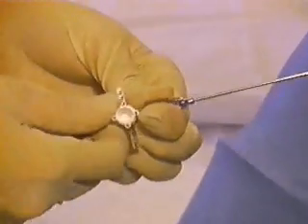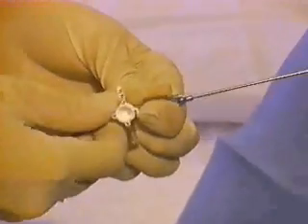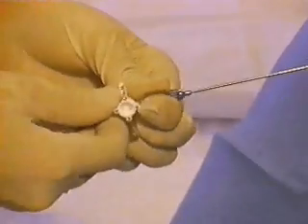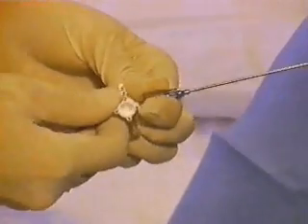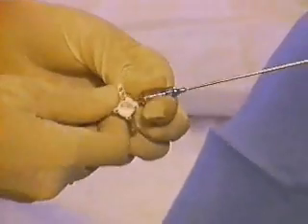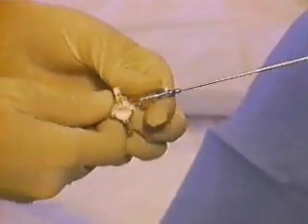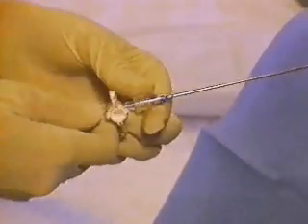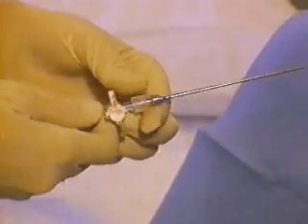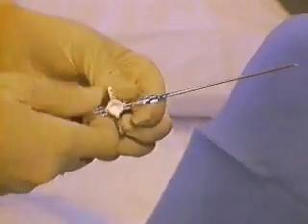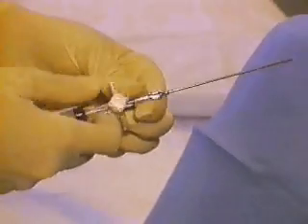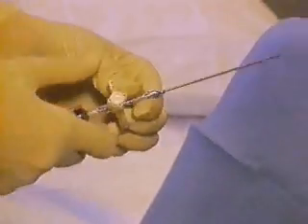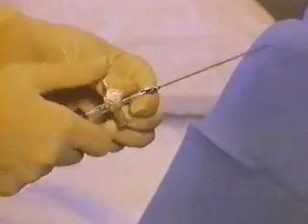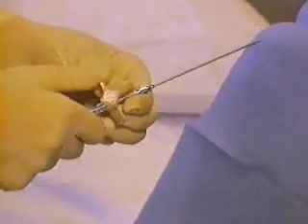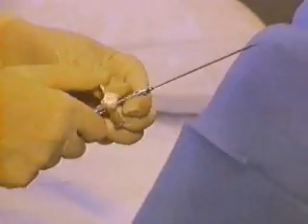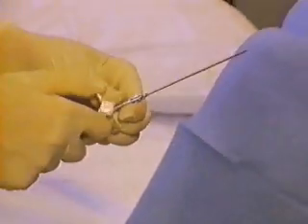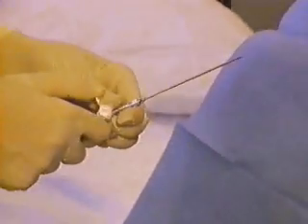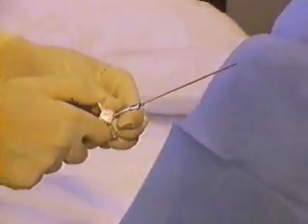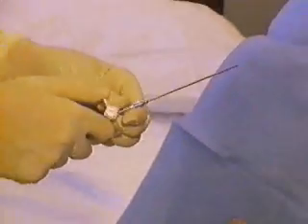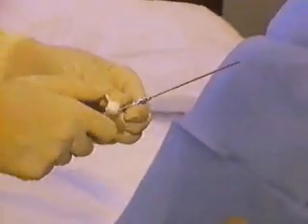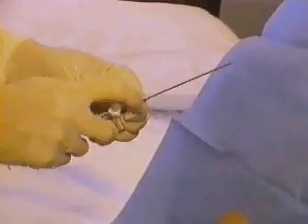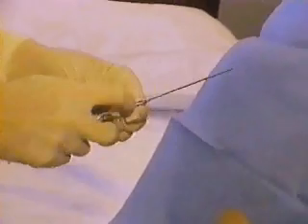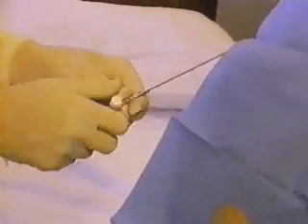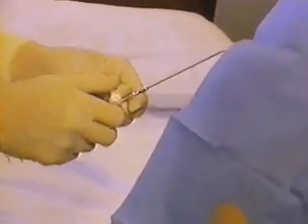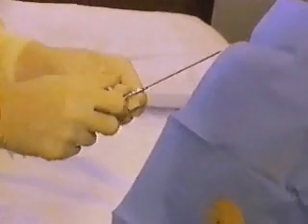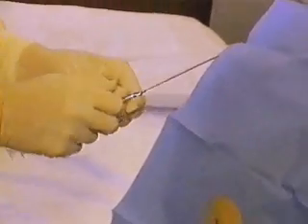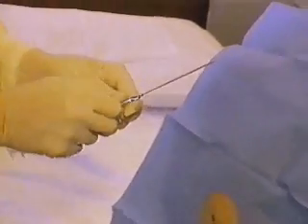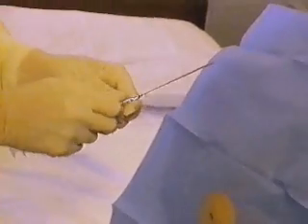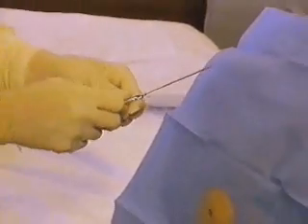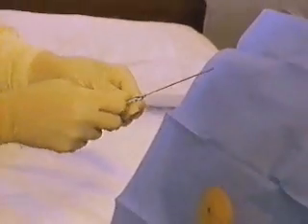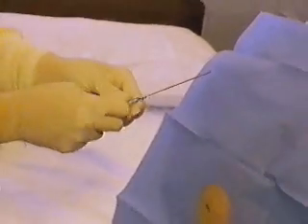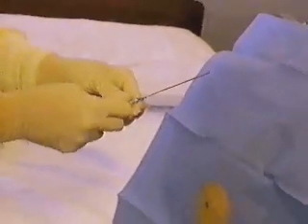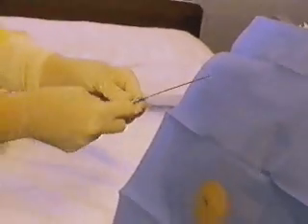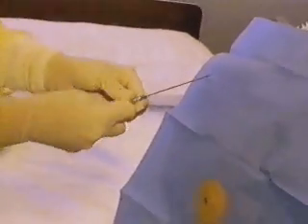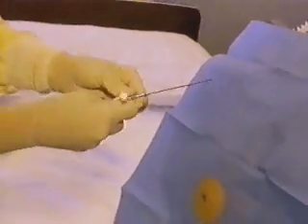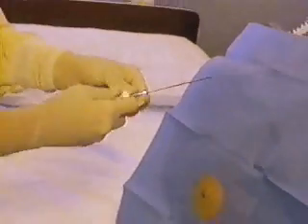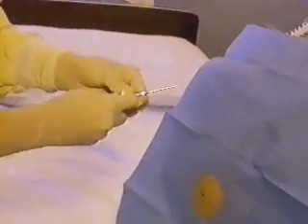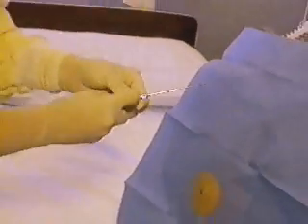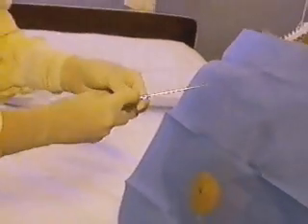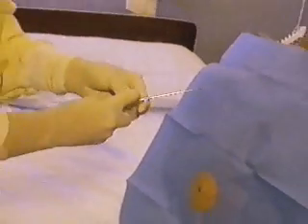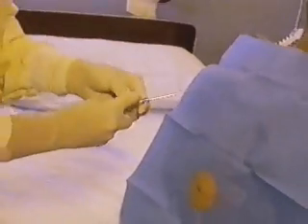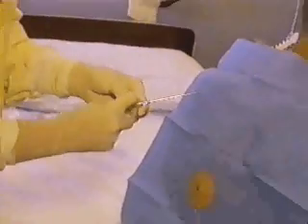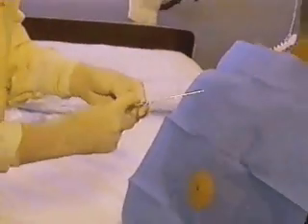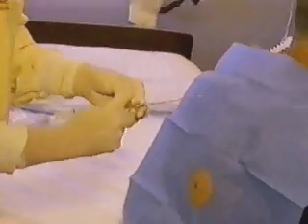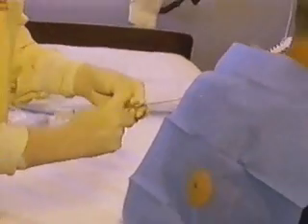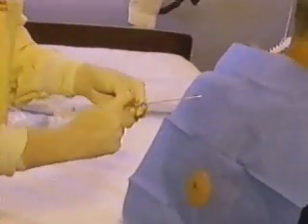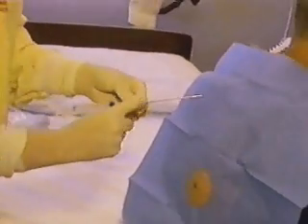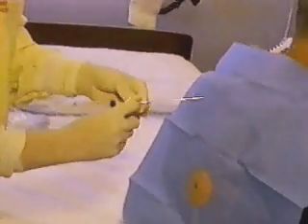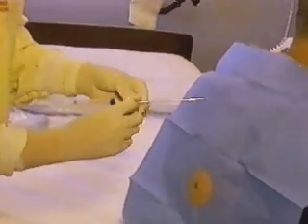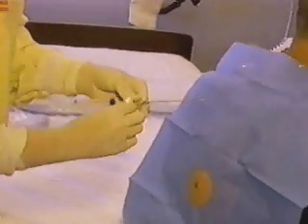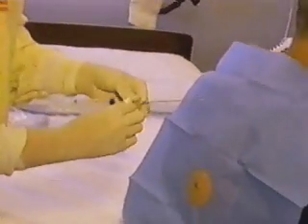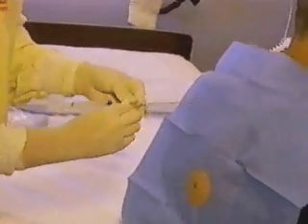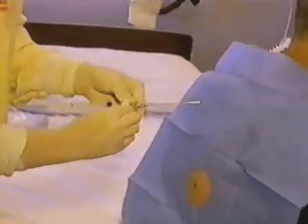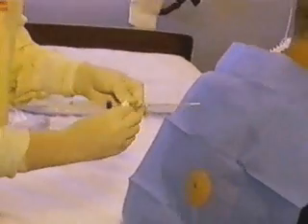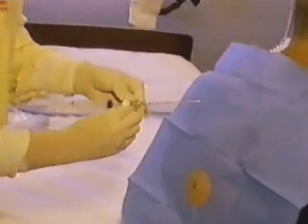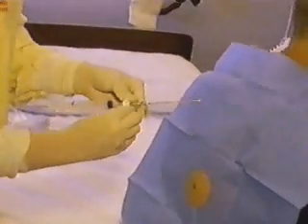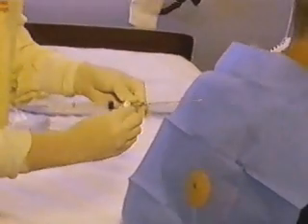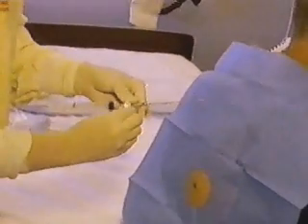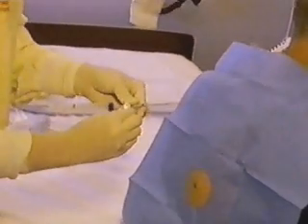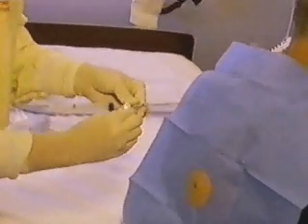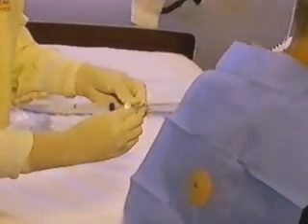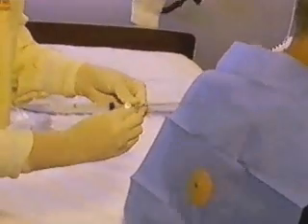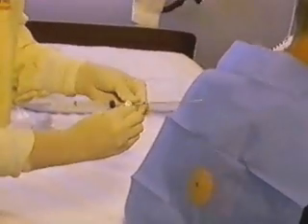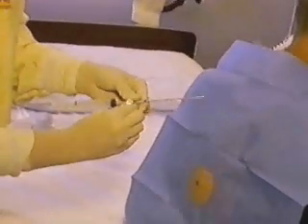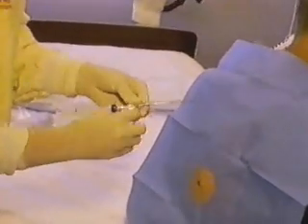Preparing to use the needle-only technique, she assembles the syringe and stopcock on the needle.